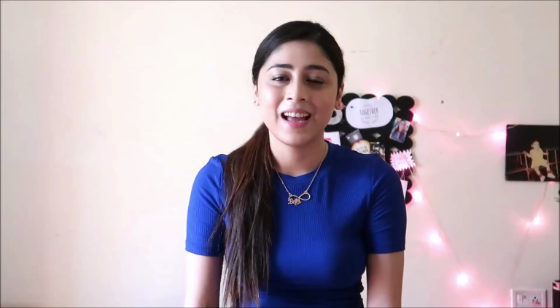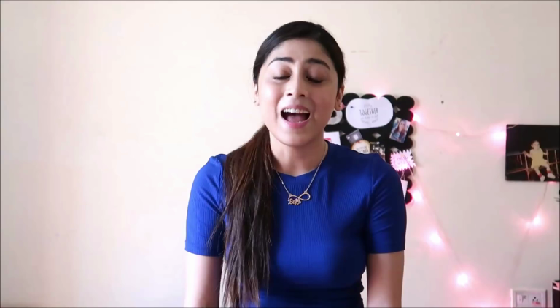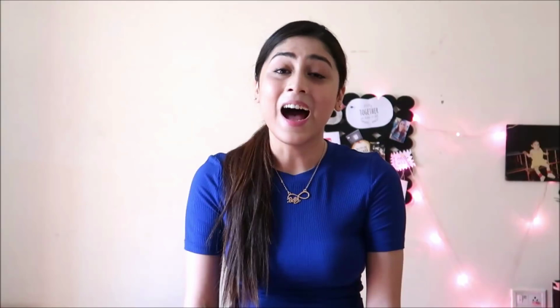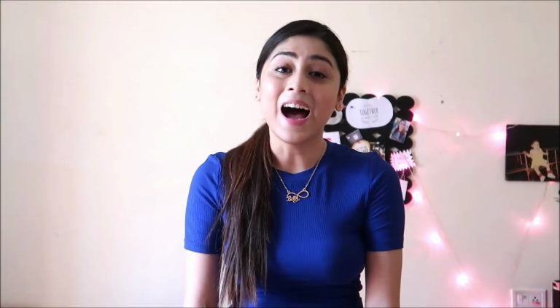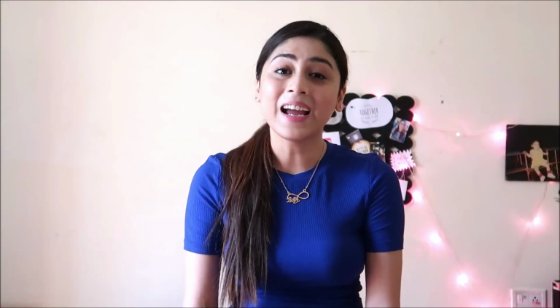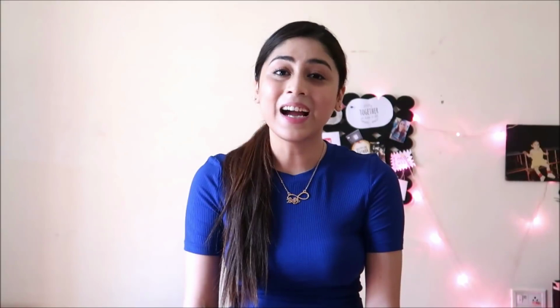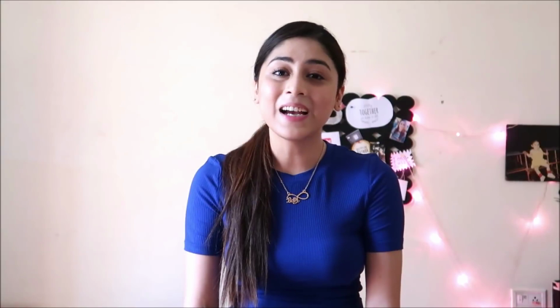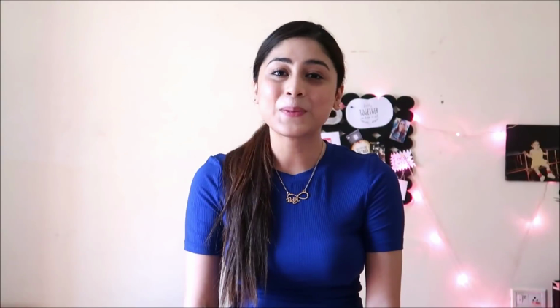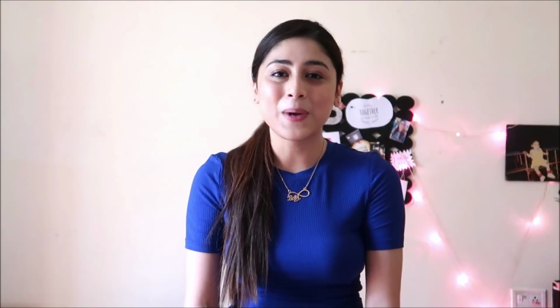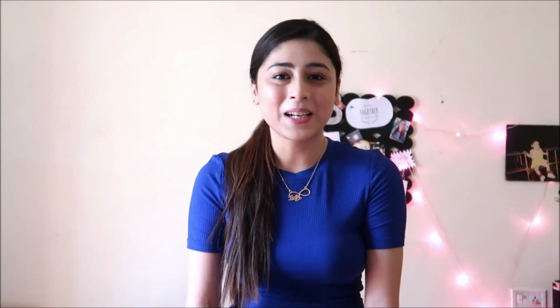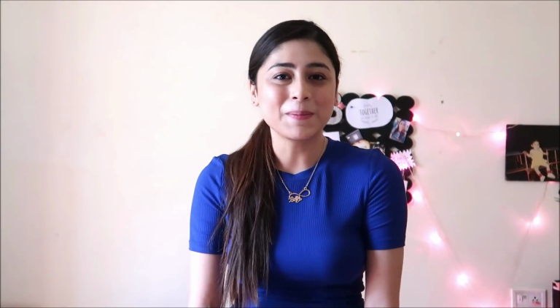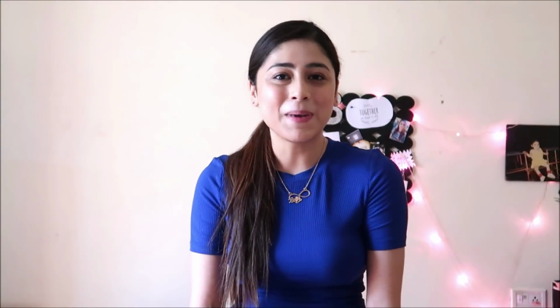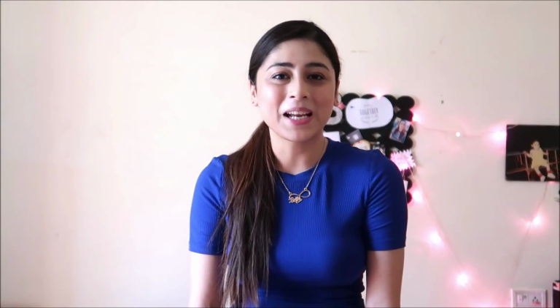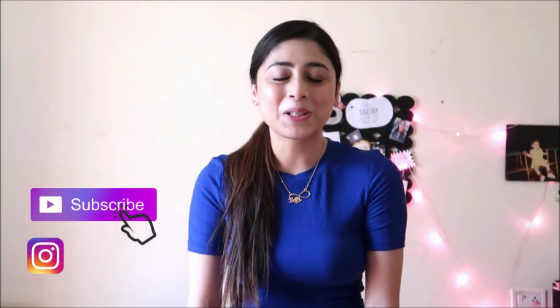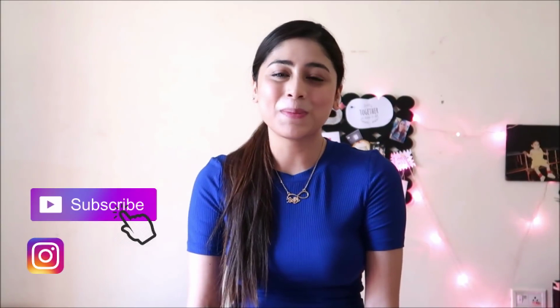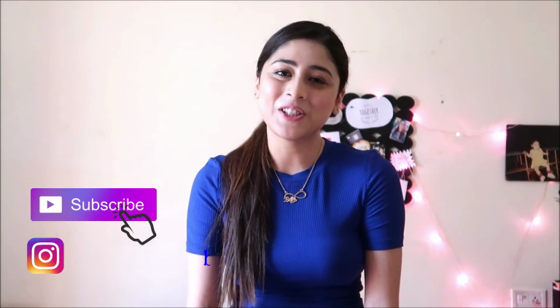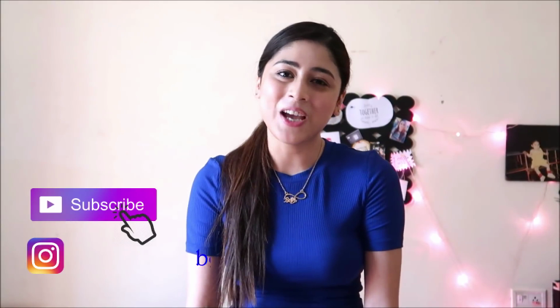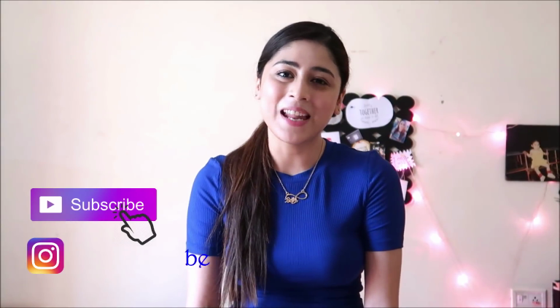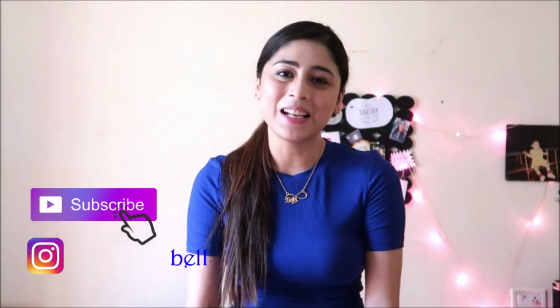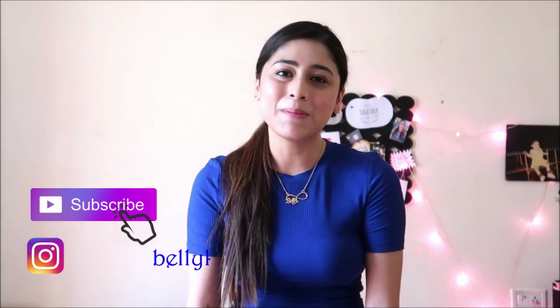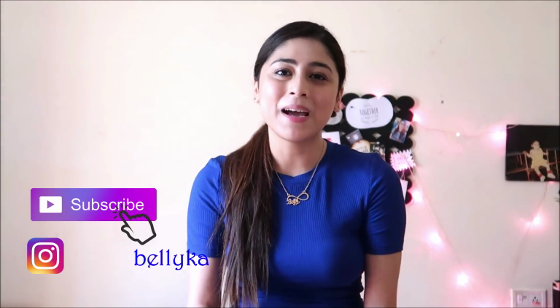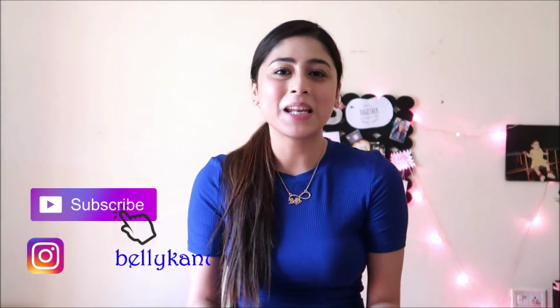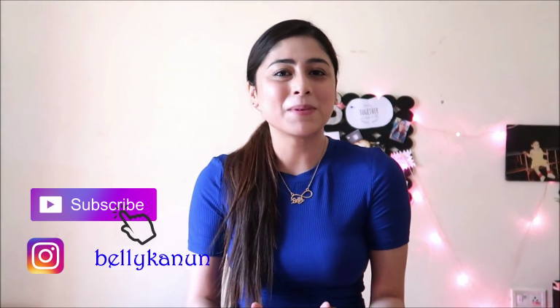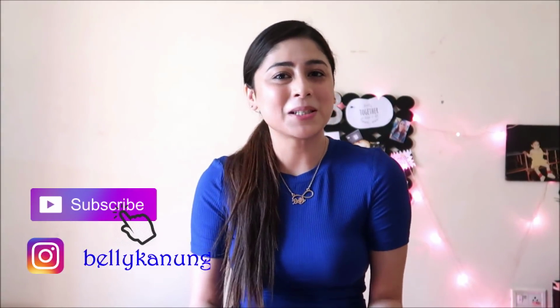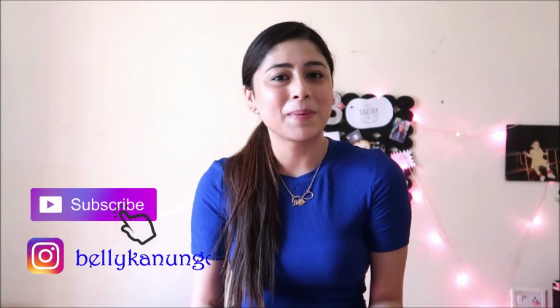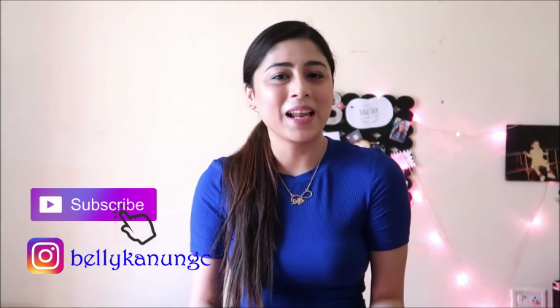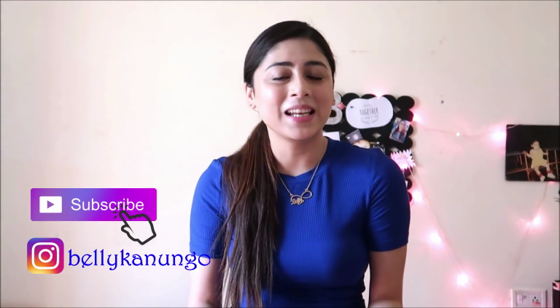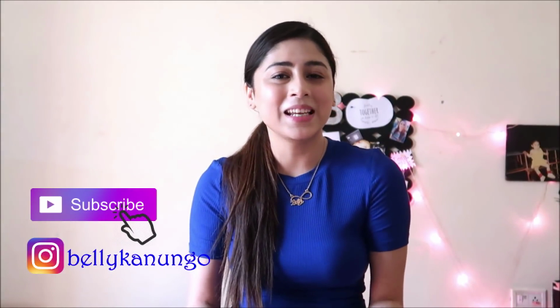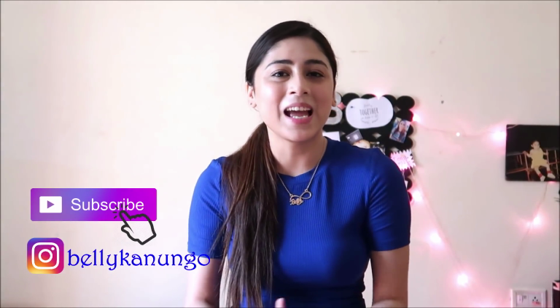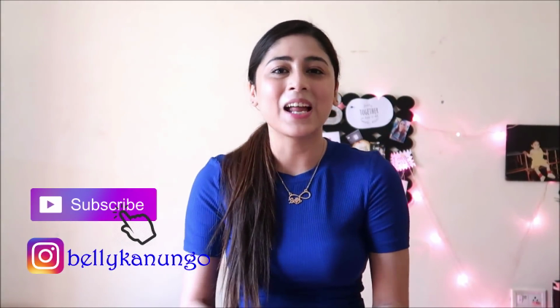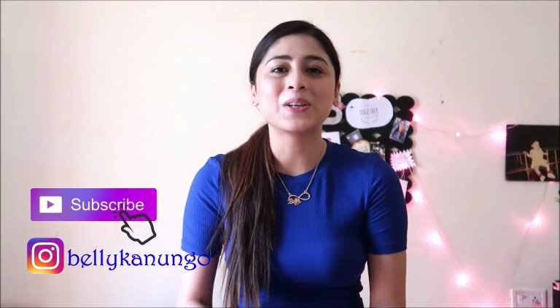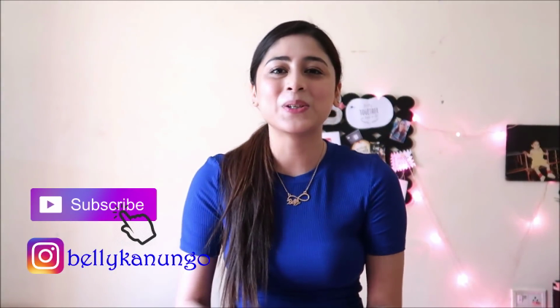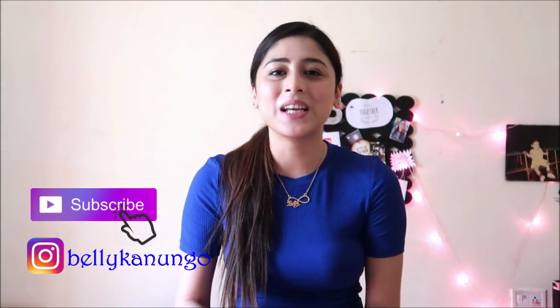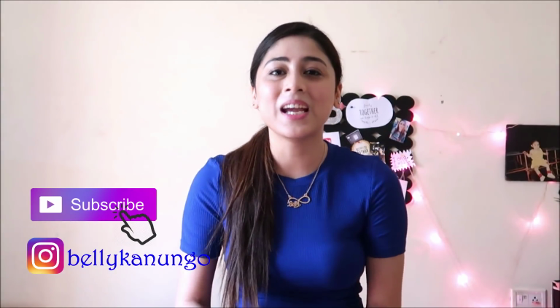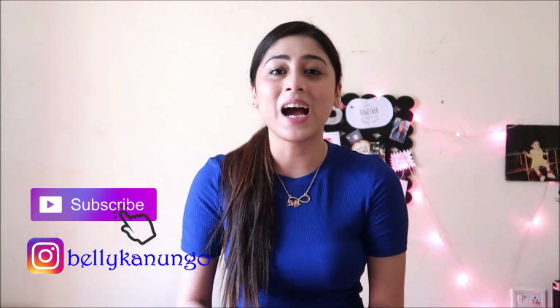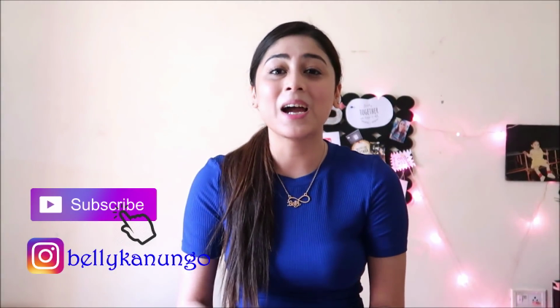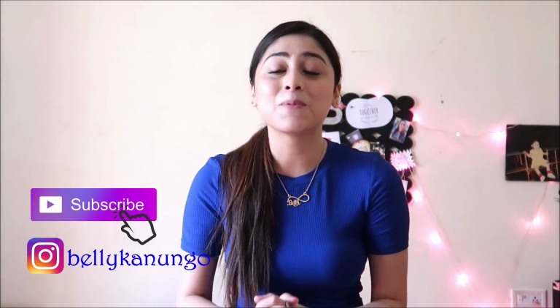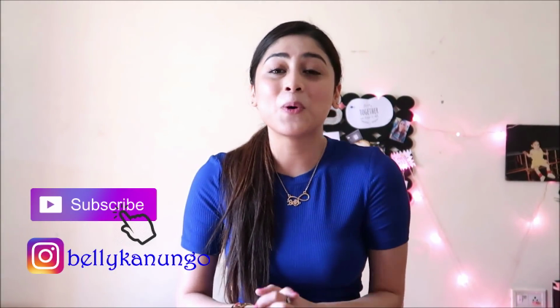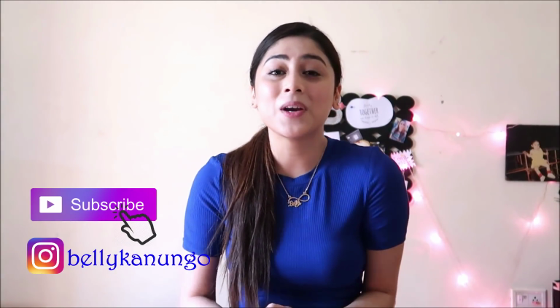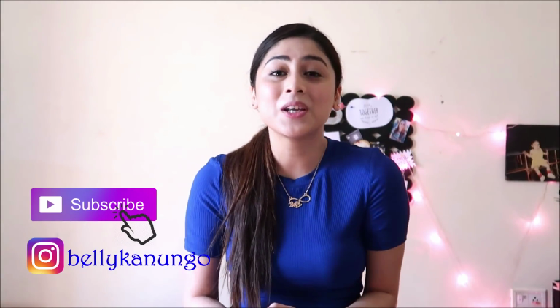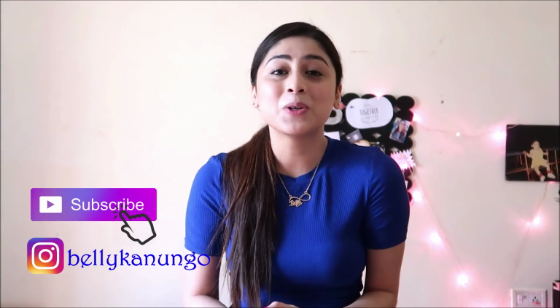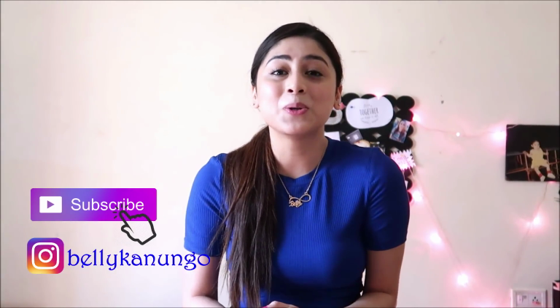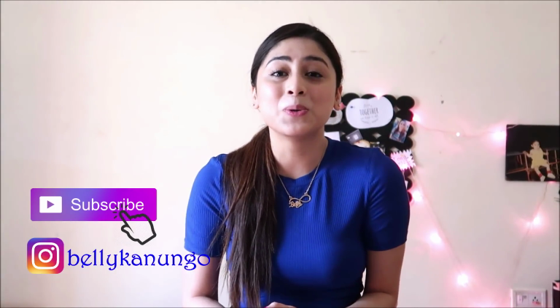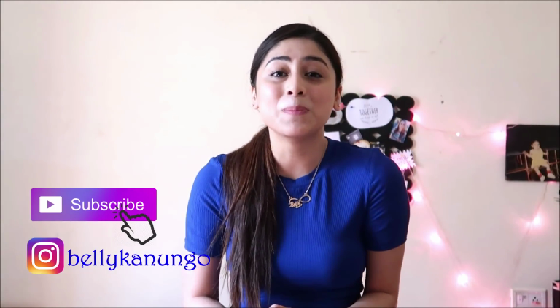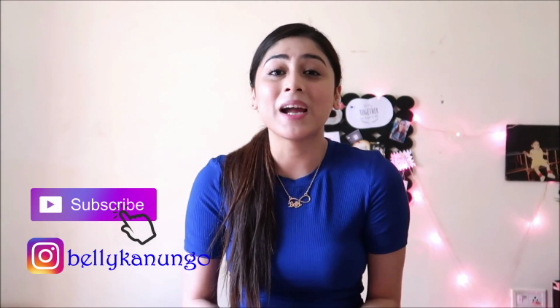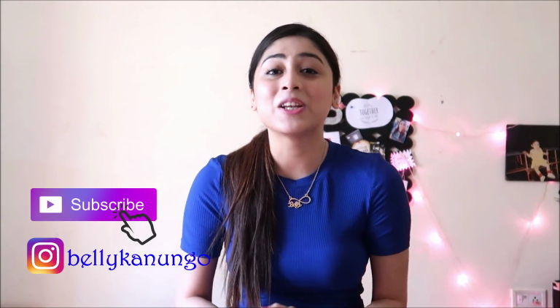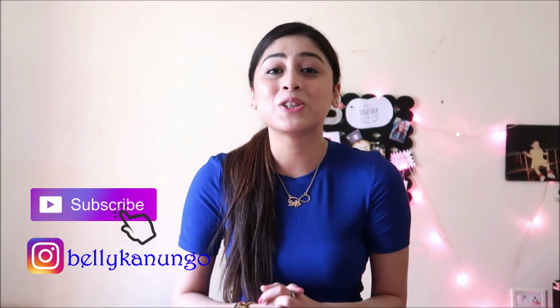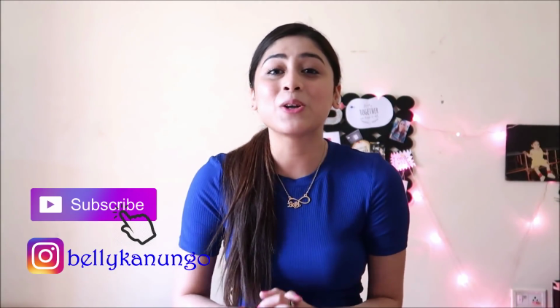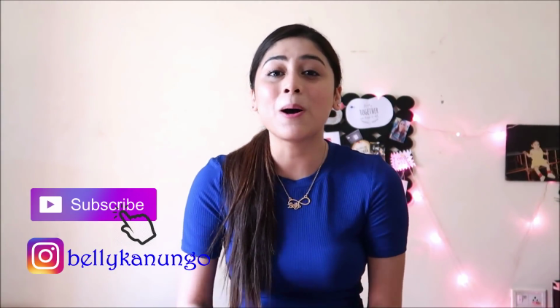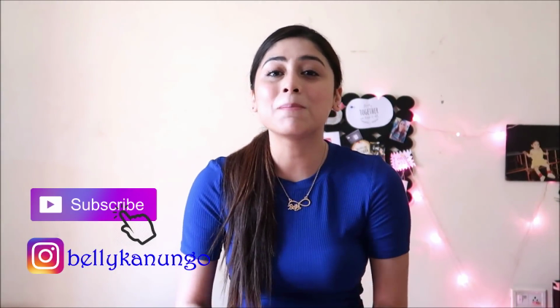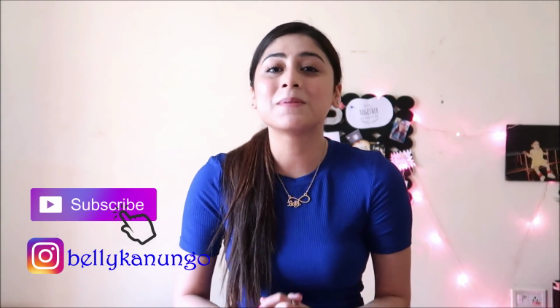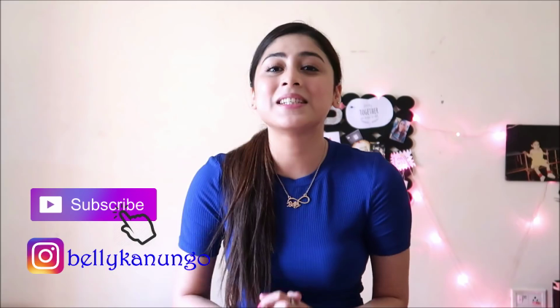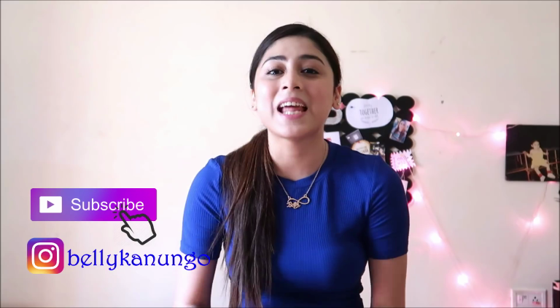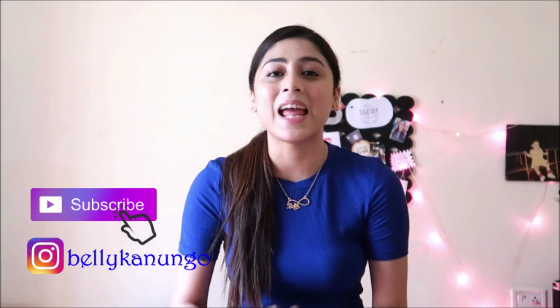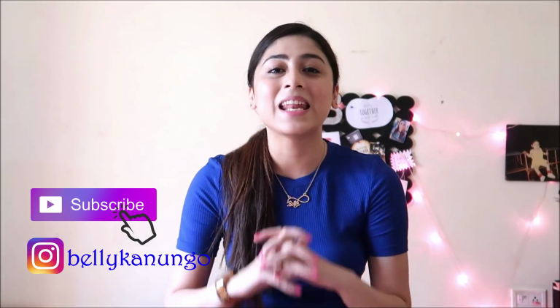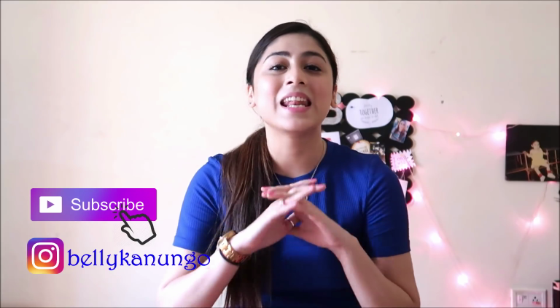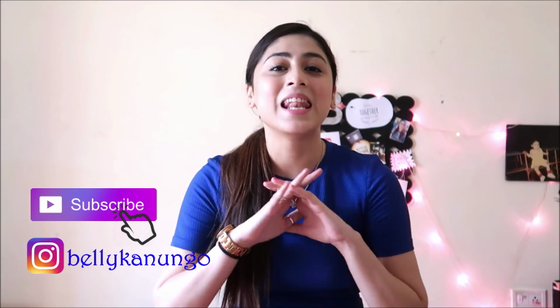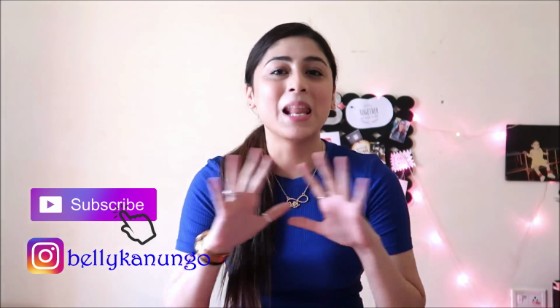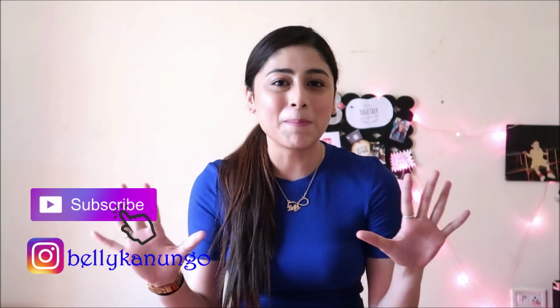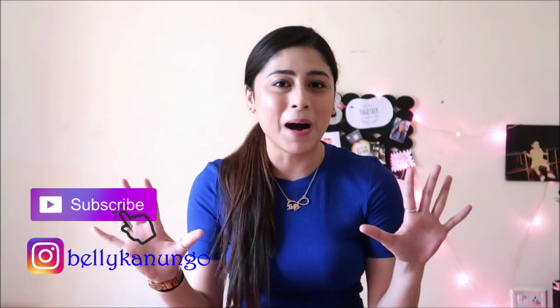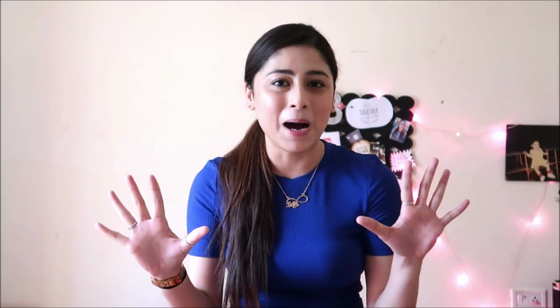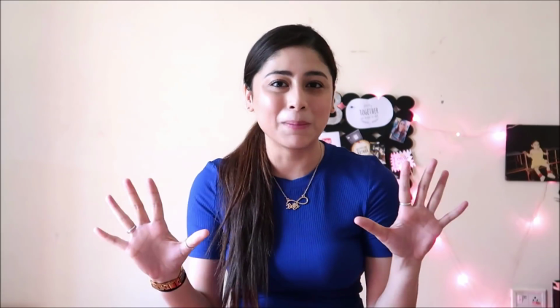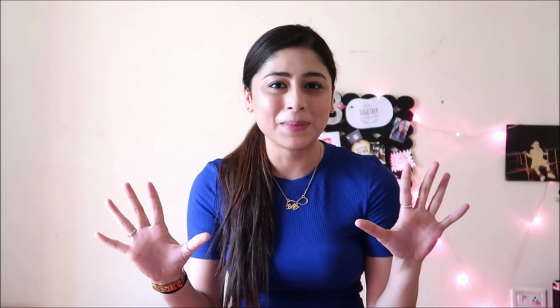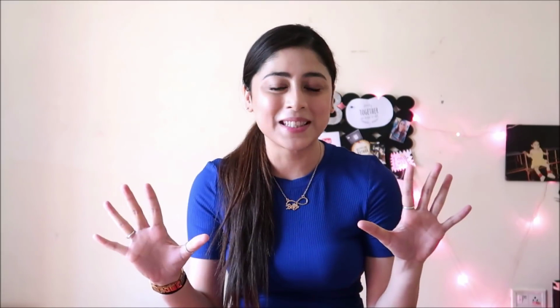Hi guys, welcome back to my channel. My name is Belli and today I'm going to do my top 10 lip balms.